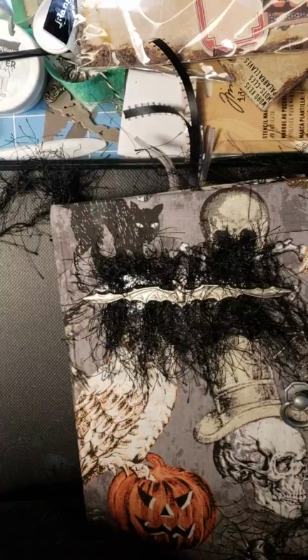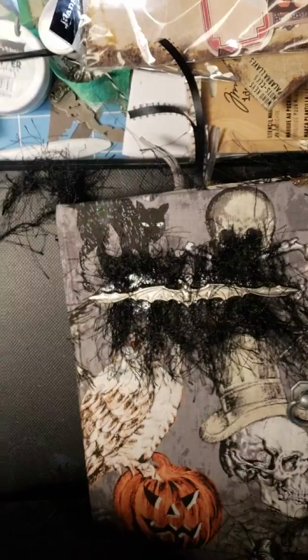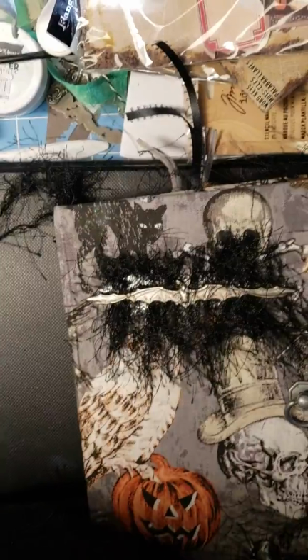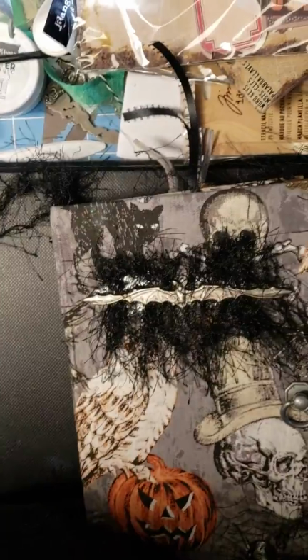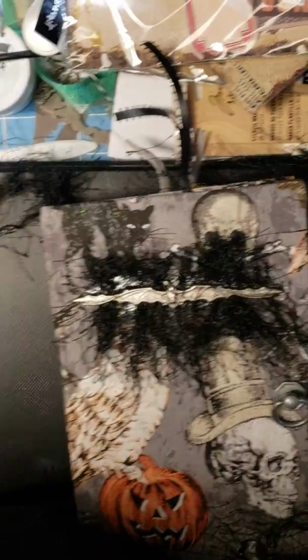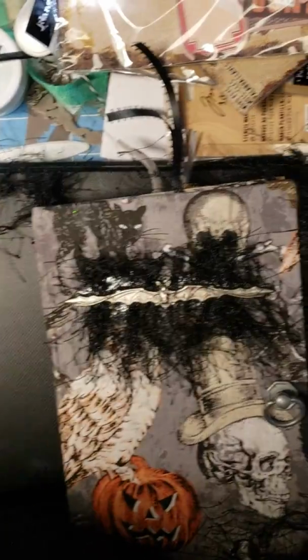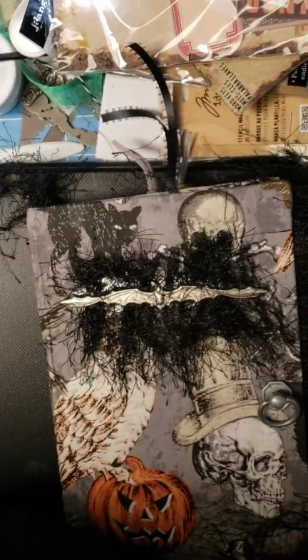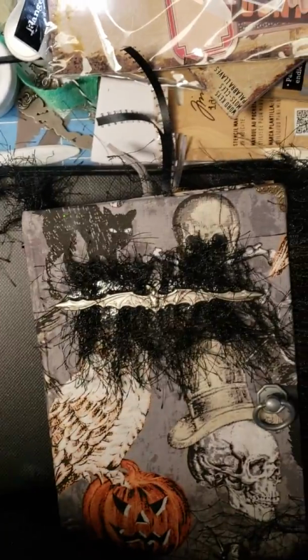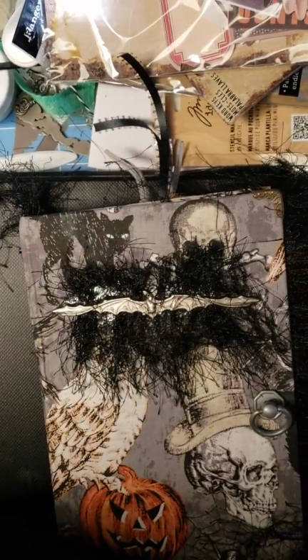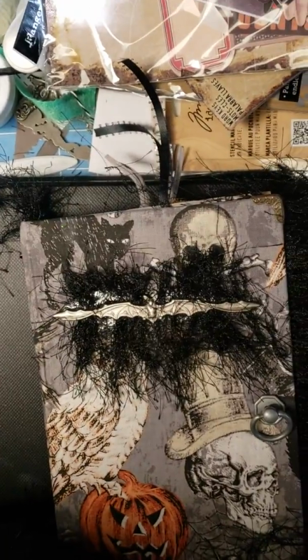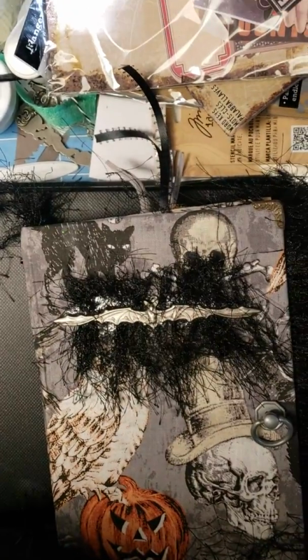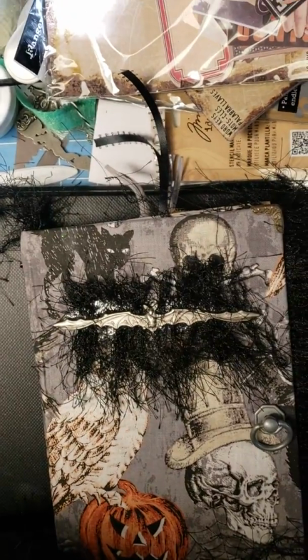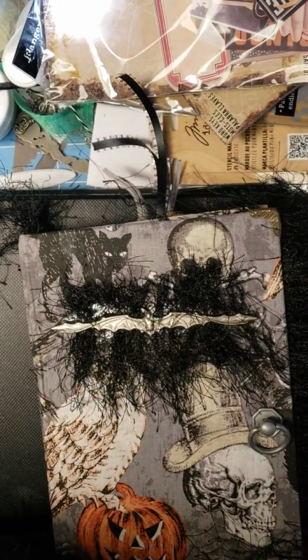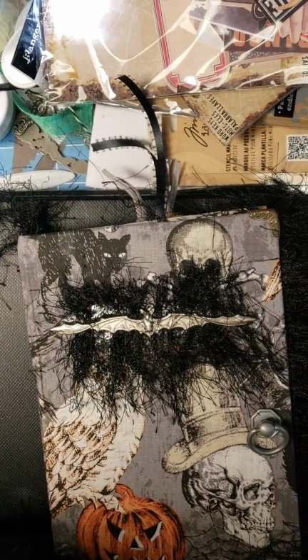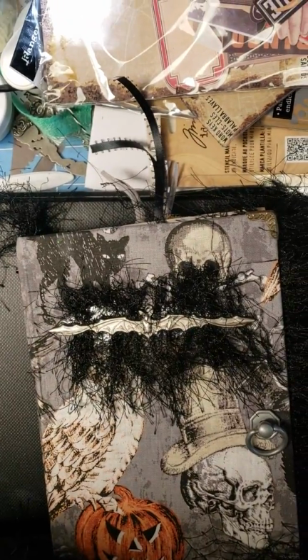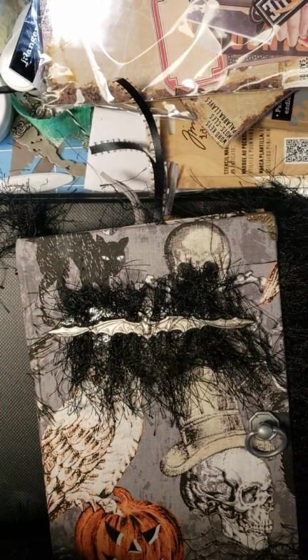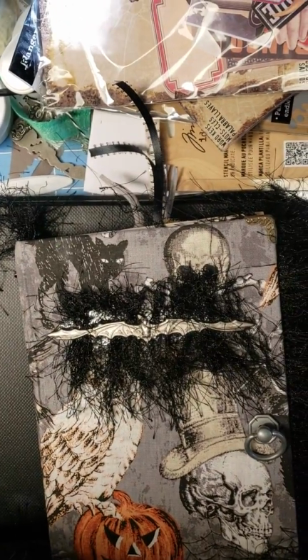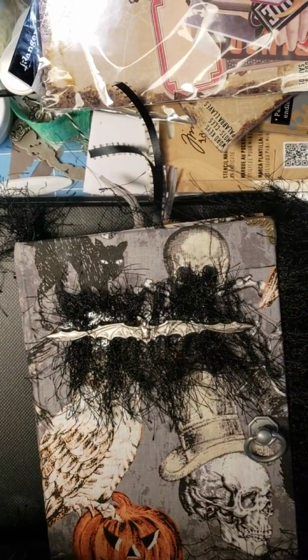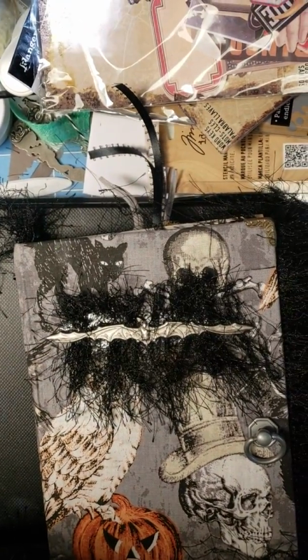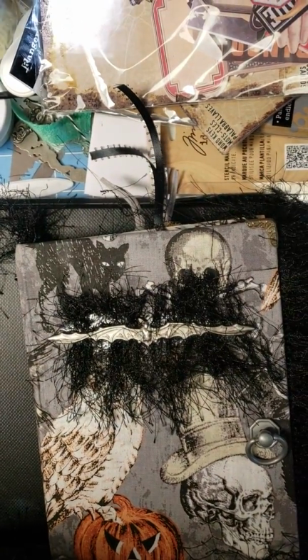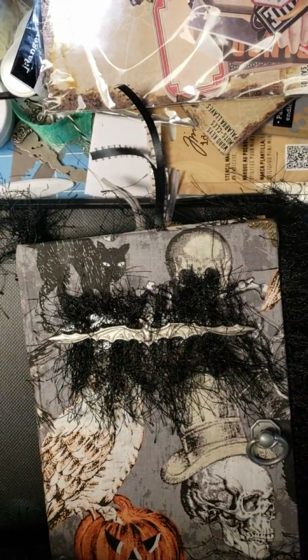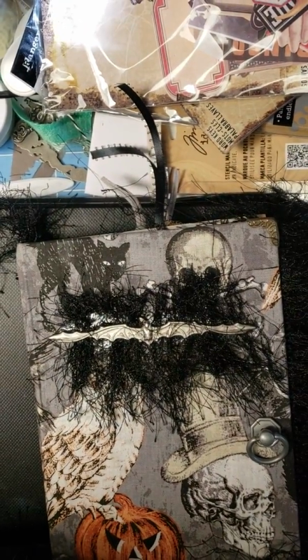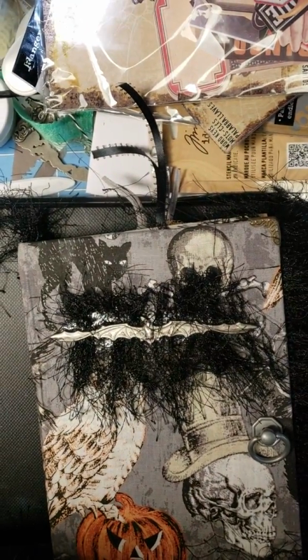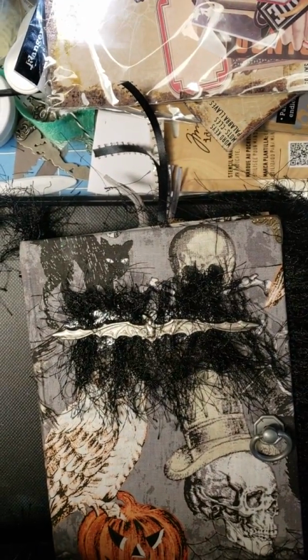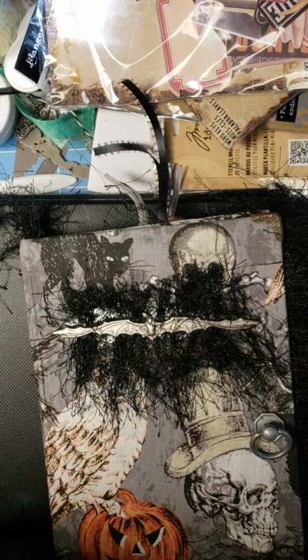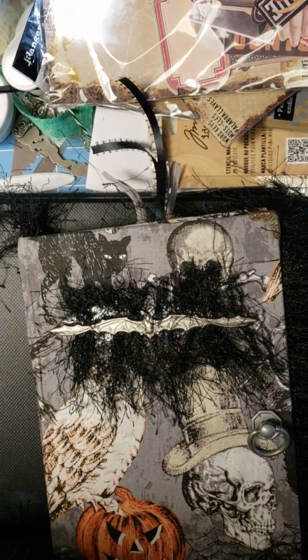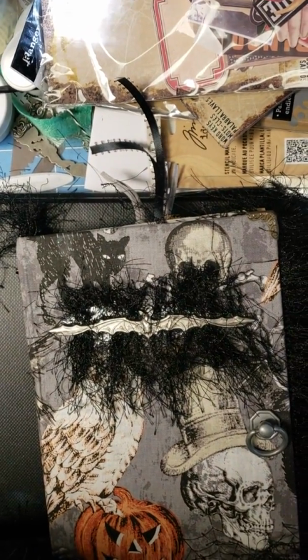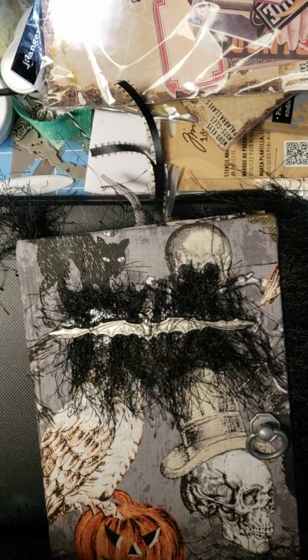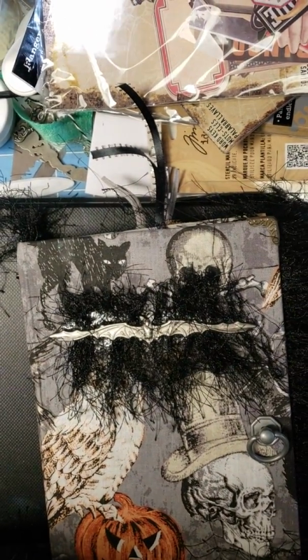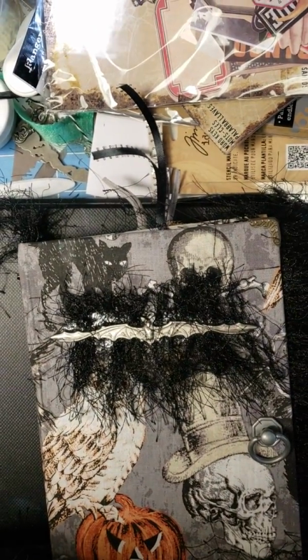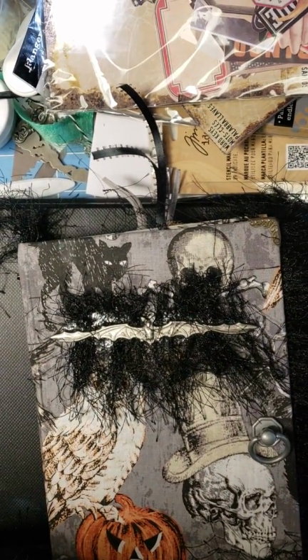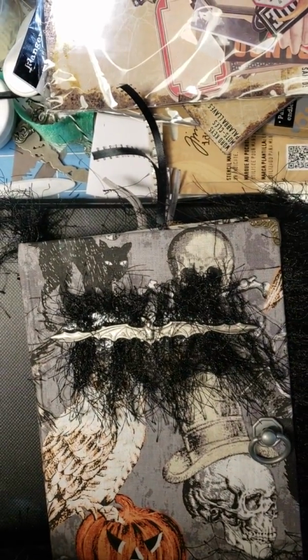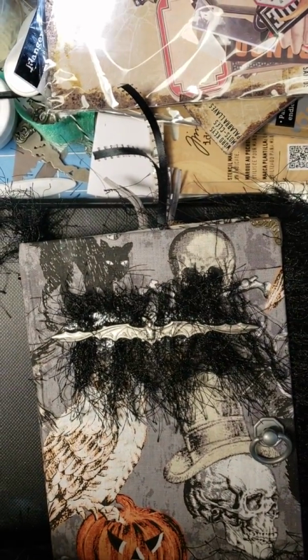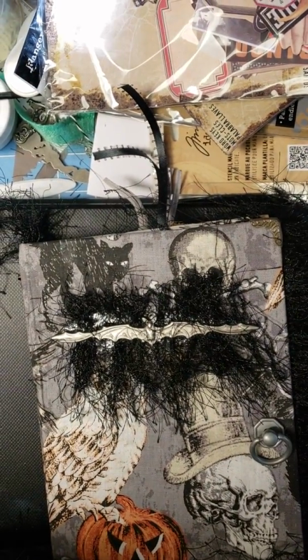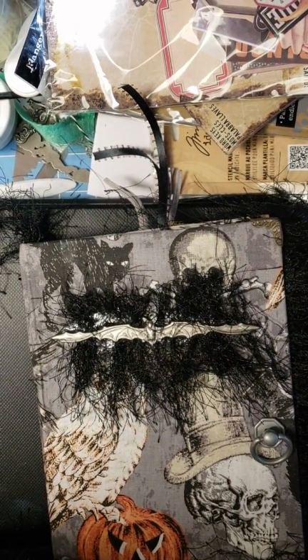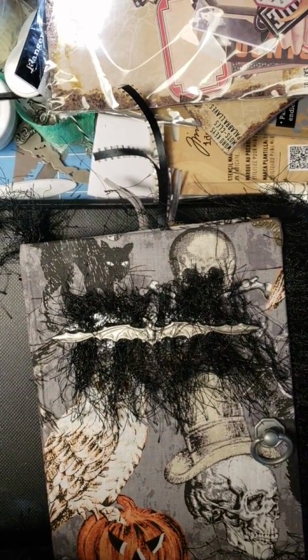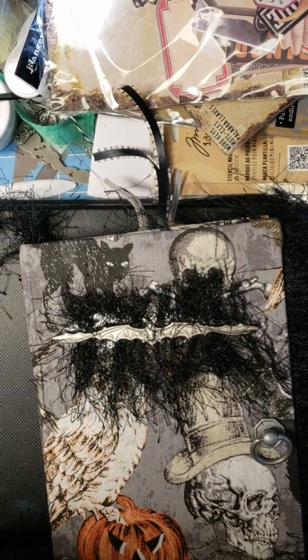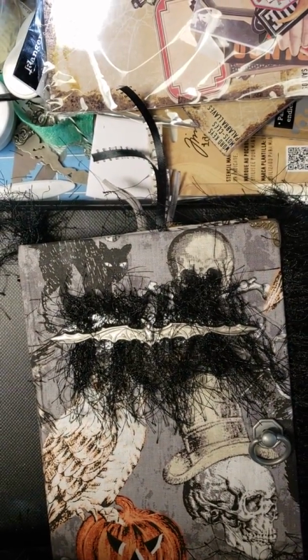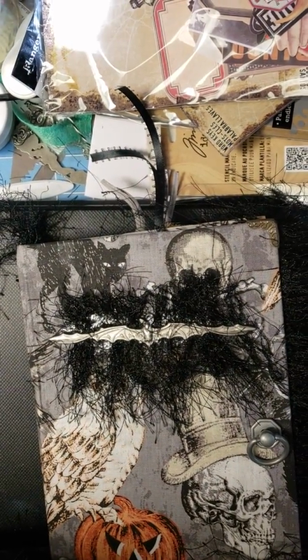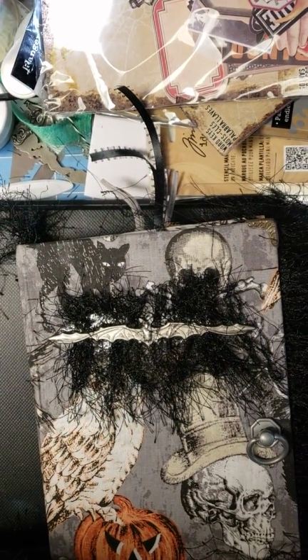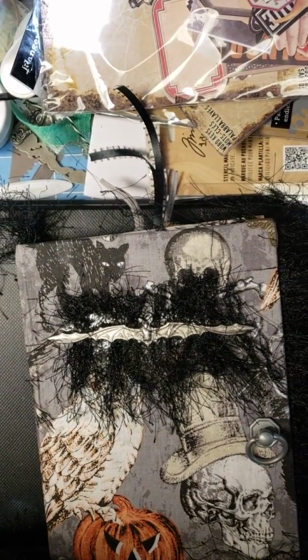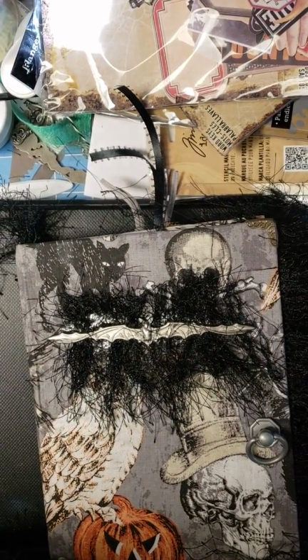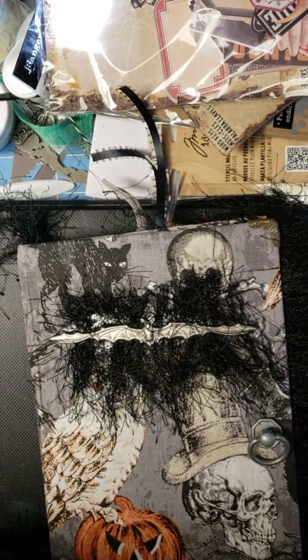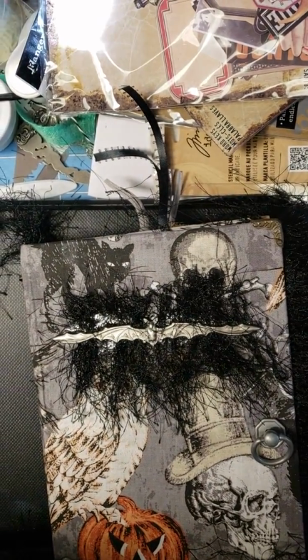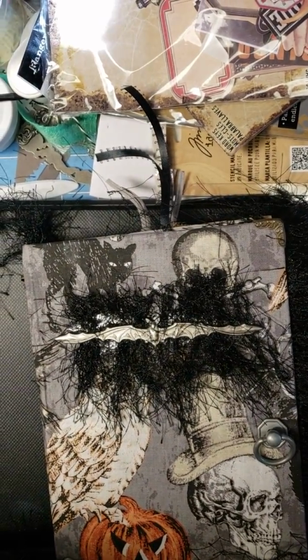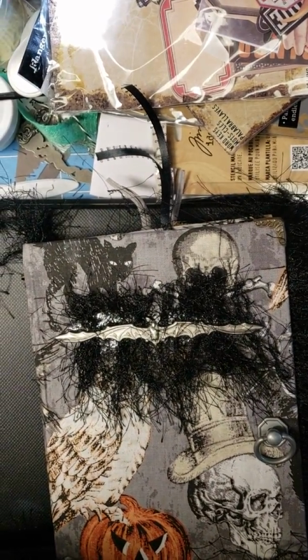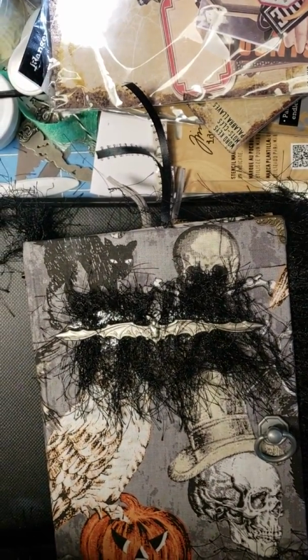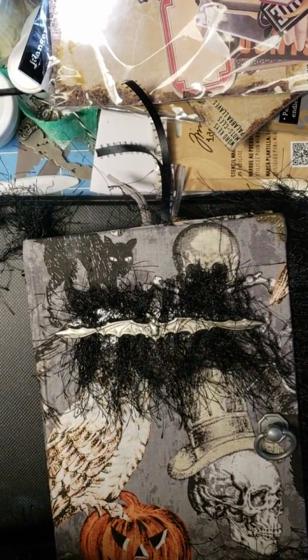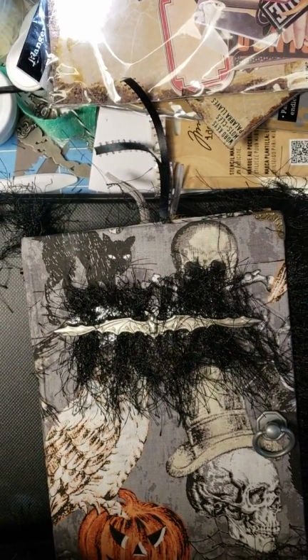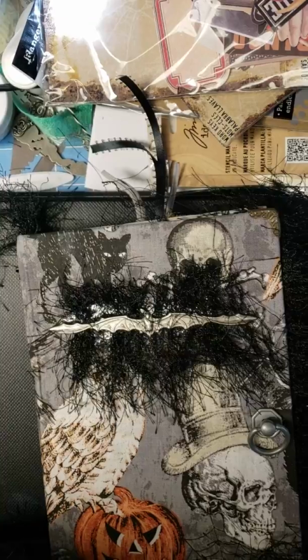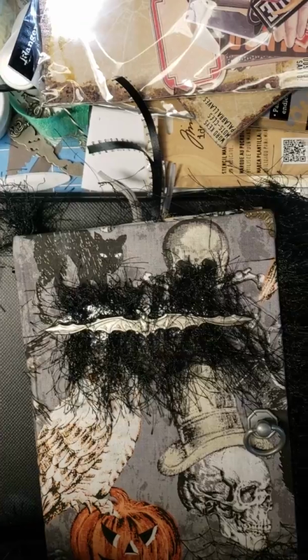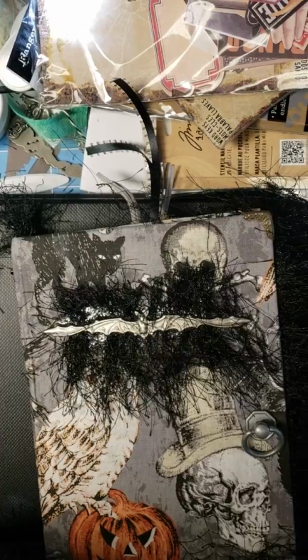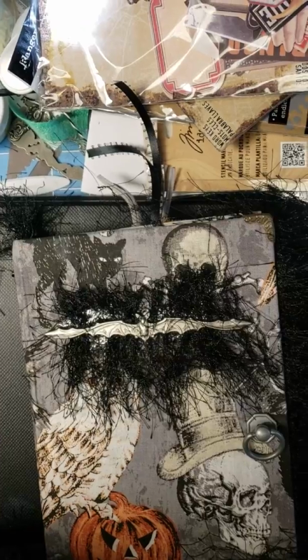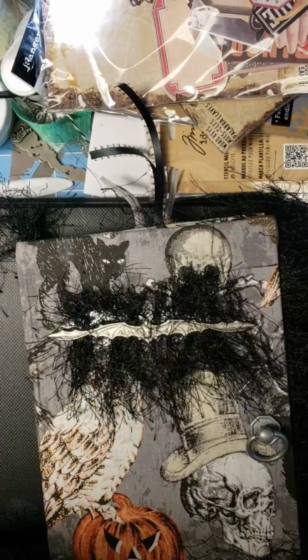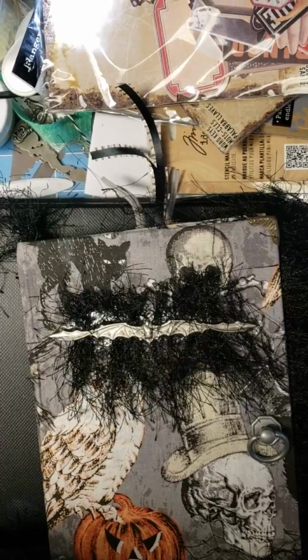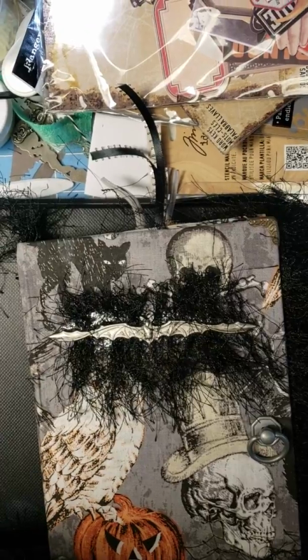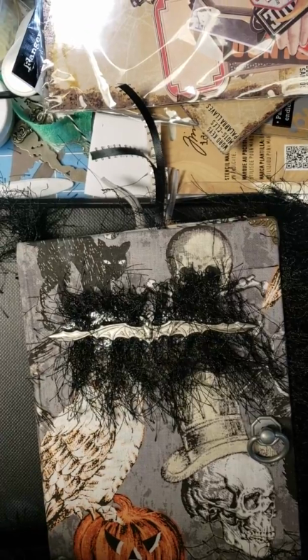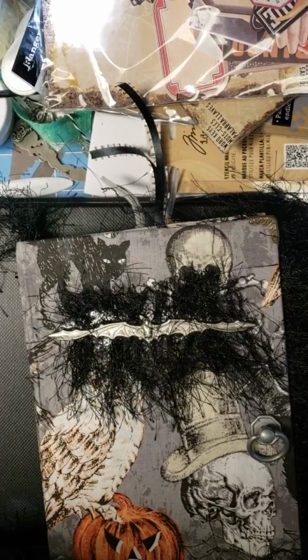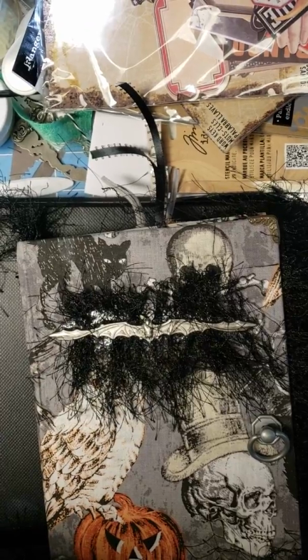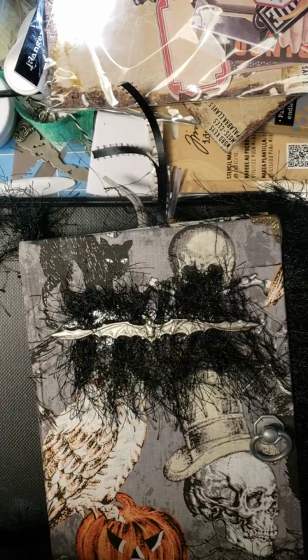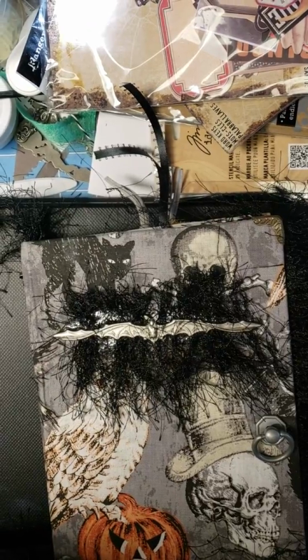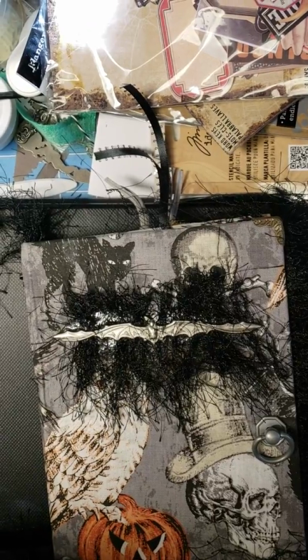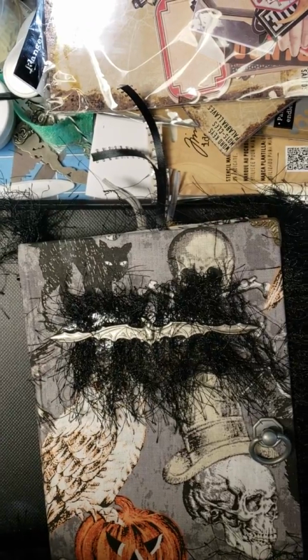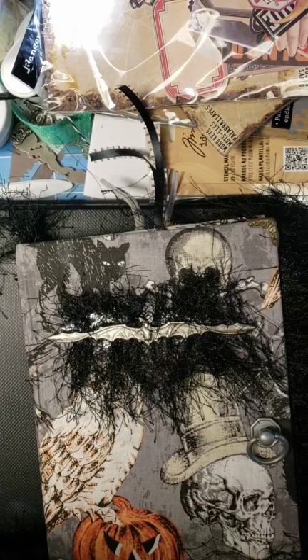Hi guys, this is Crafty Mim. I'm trying to straighten out my camera here. Sorry if it's wobbling. Stop wobbling.